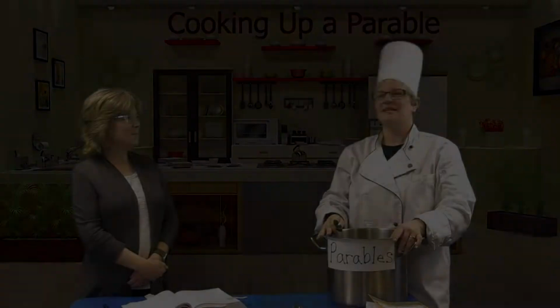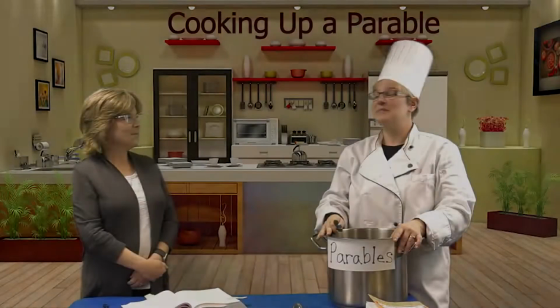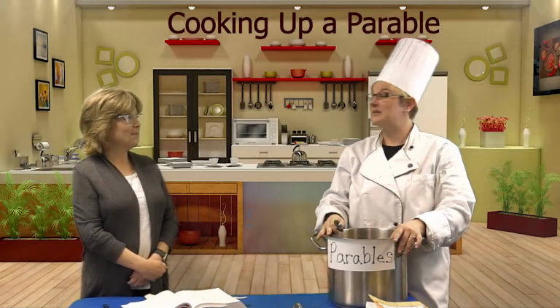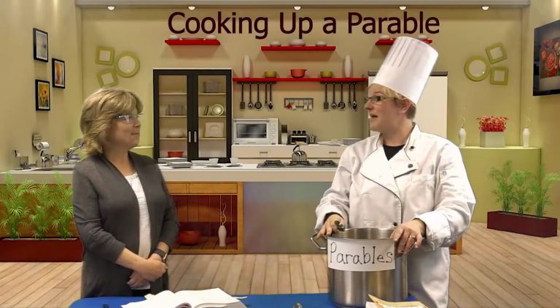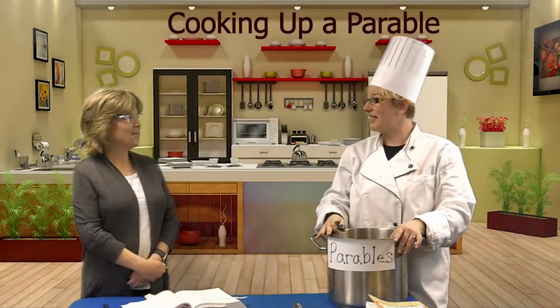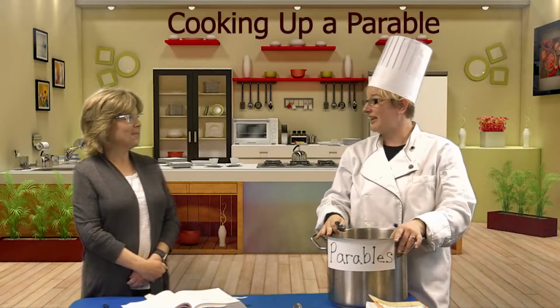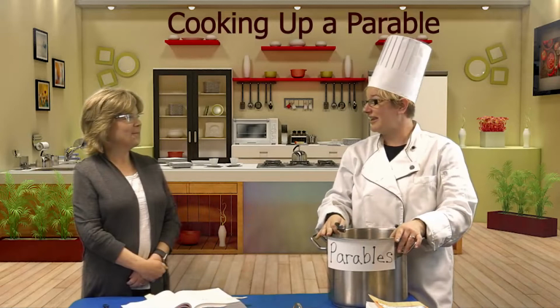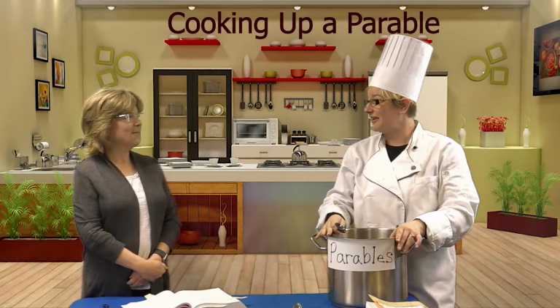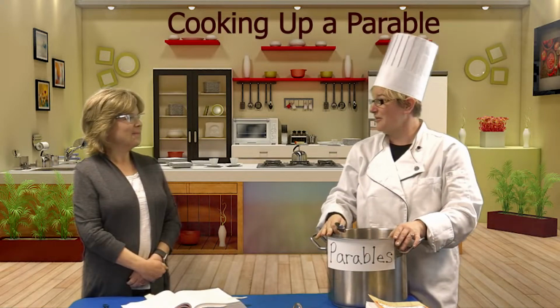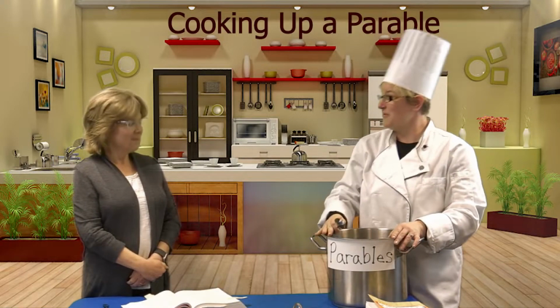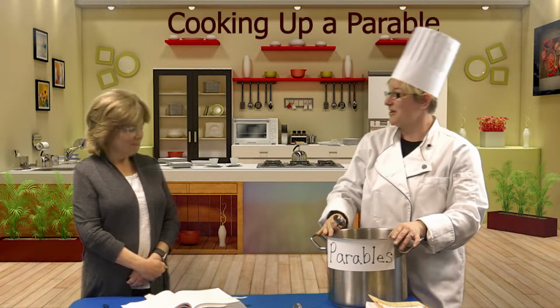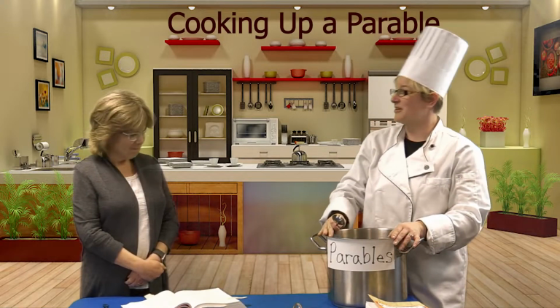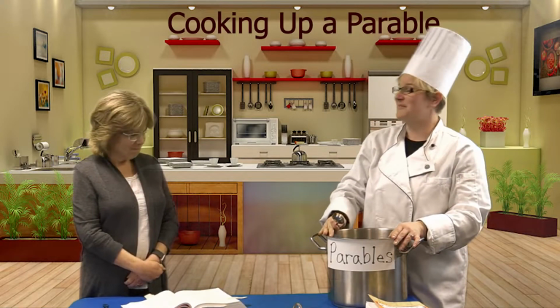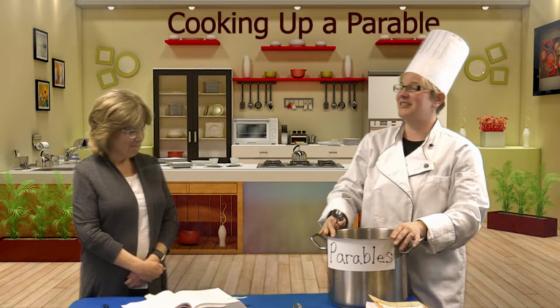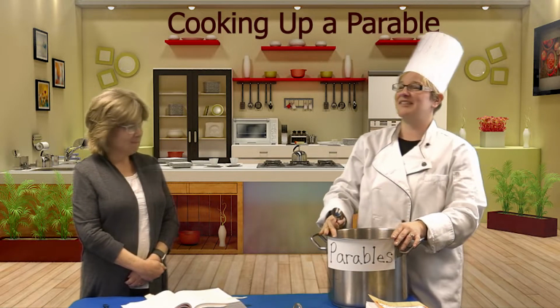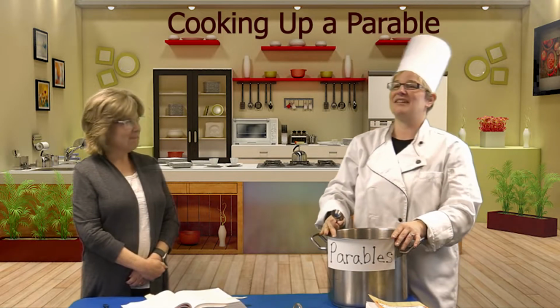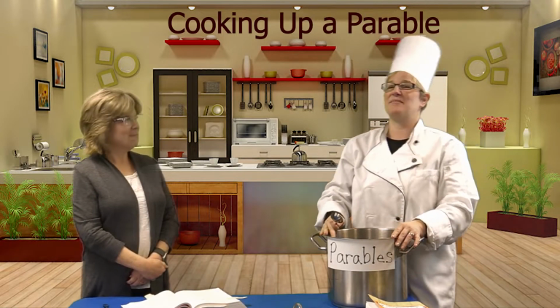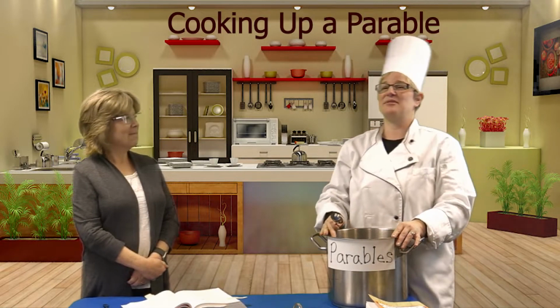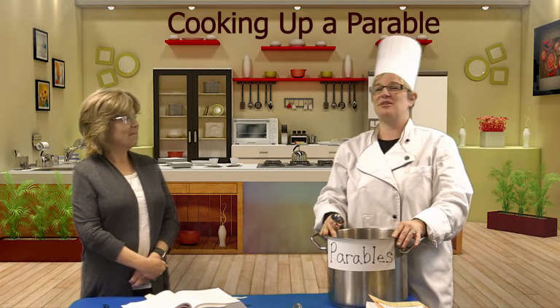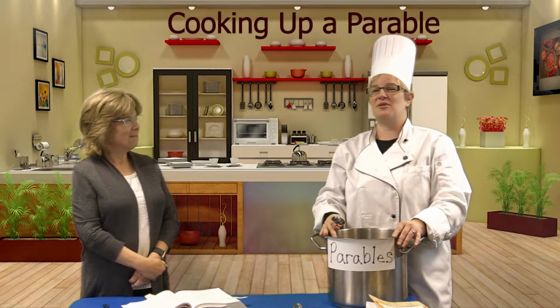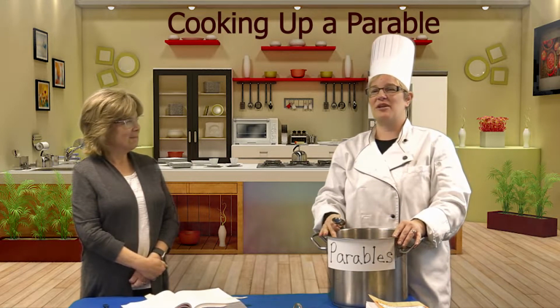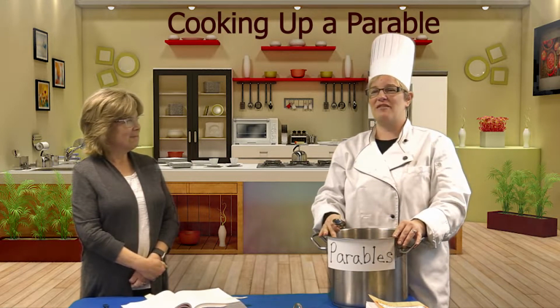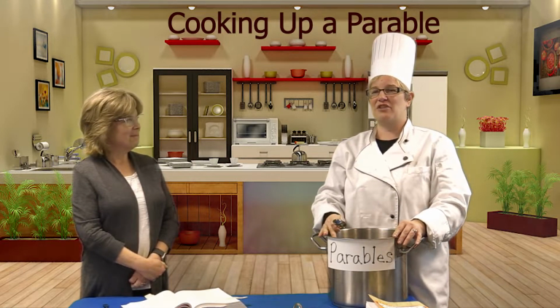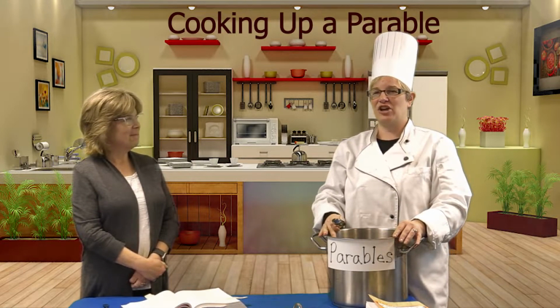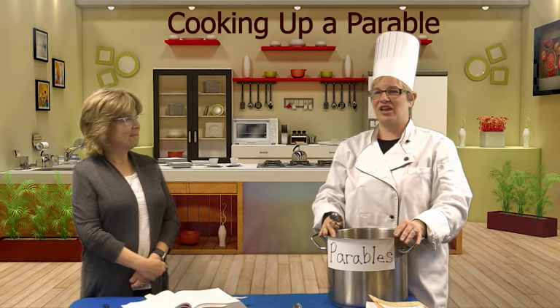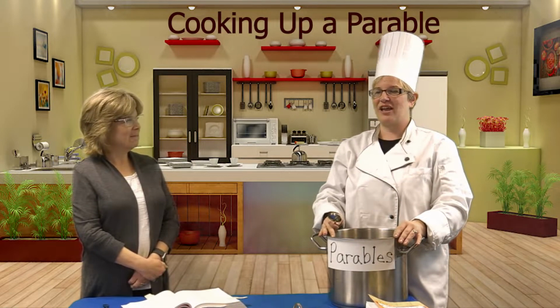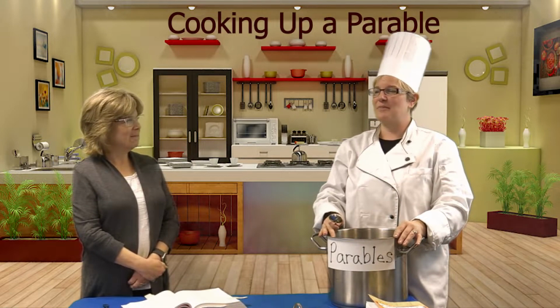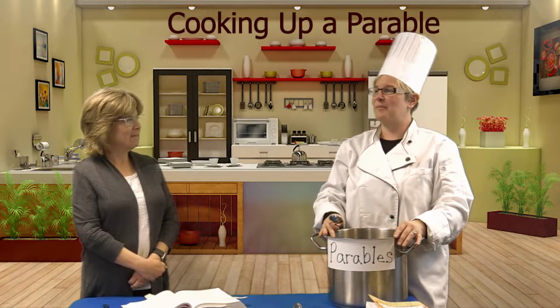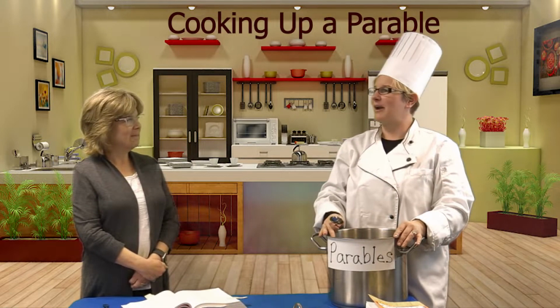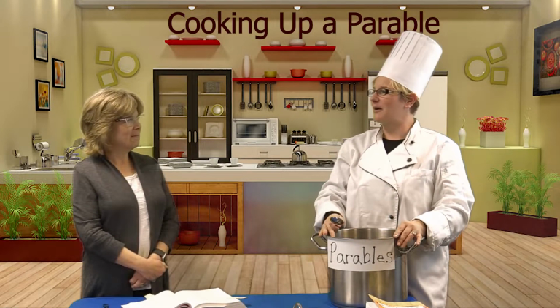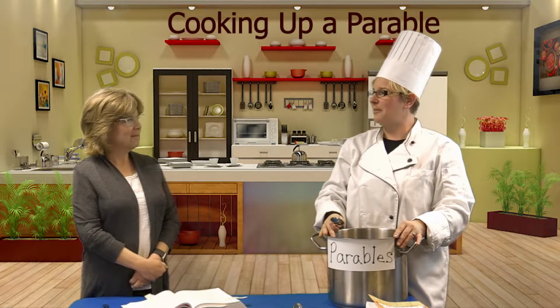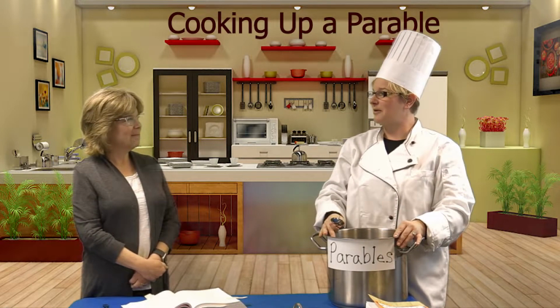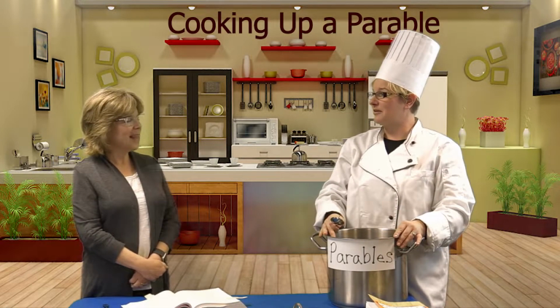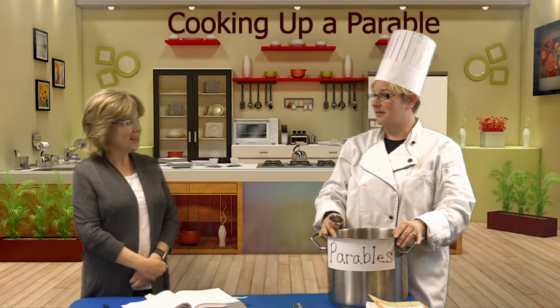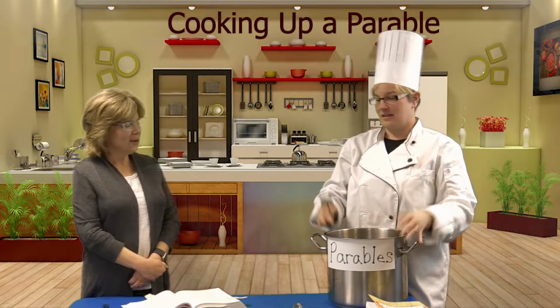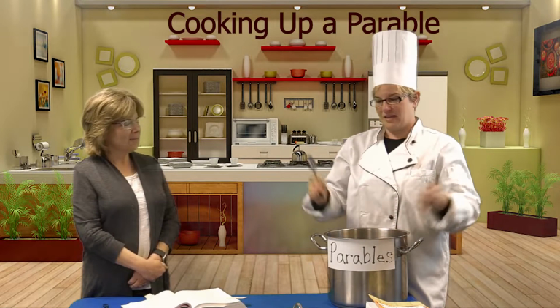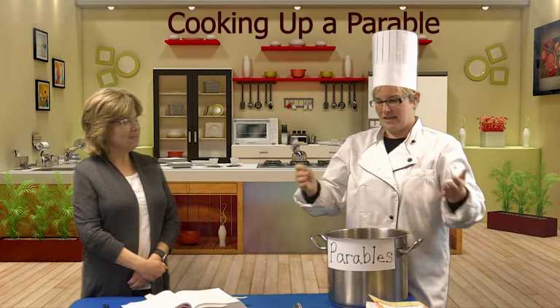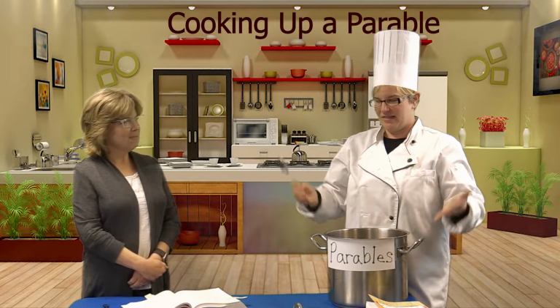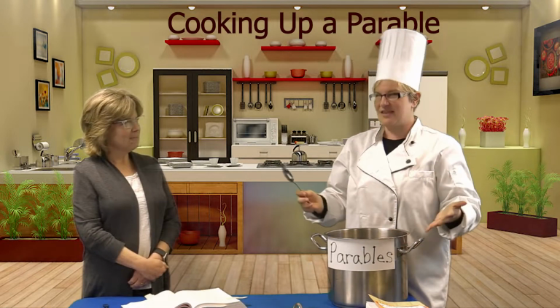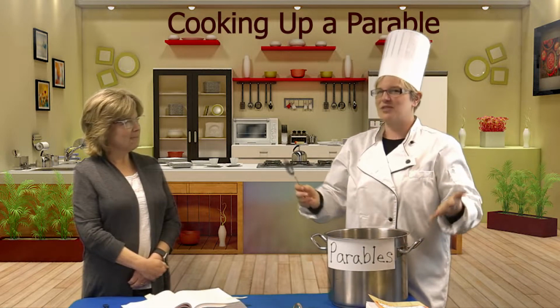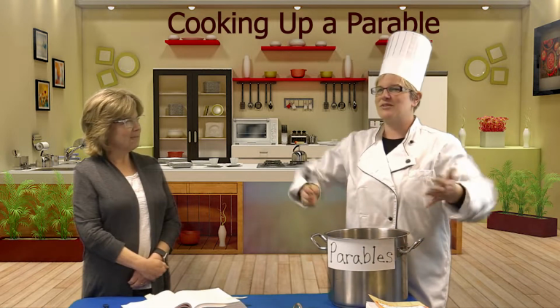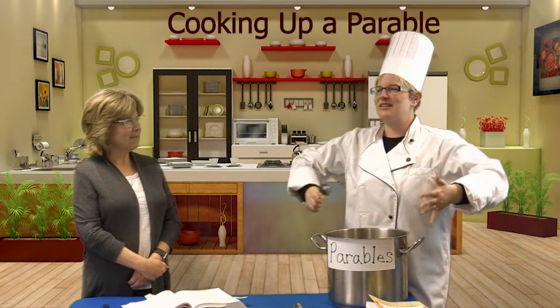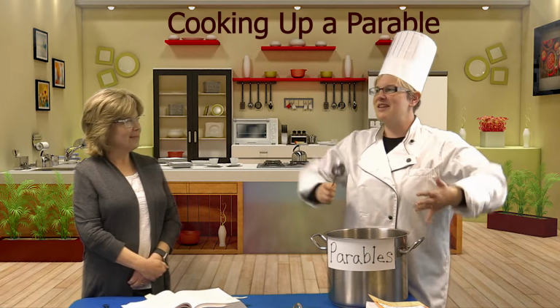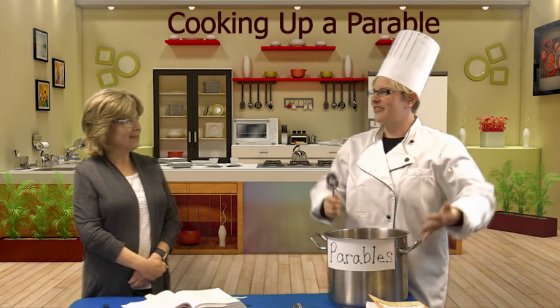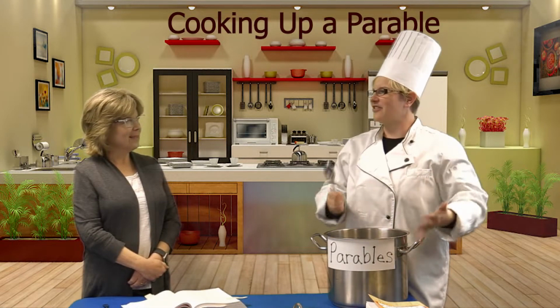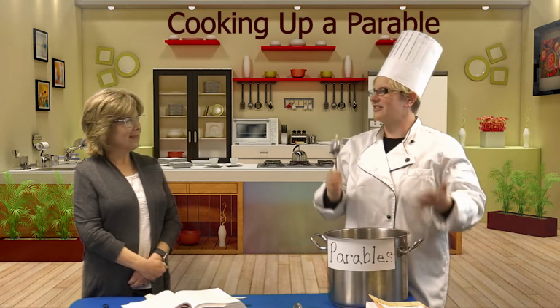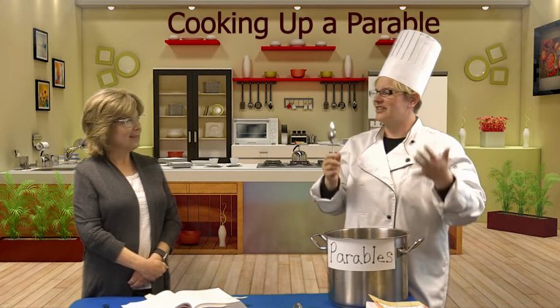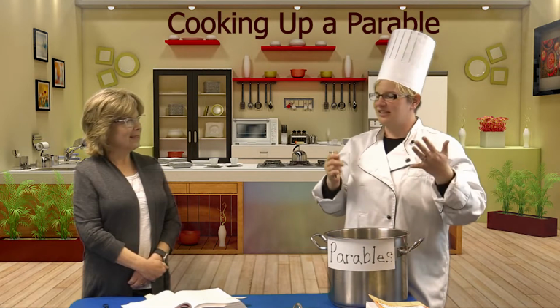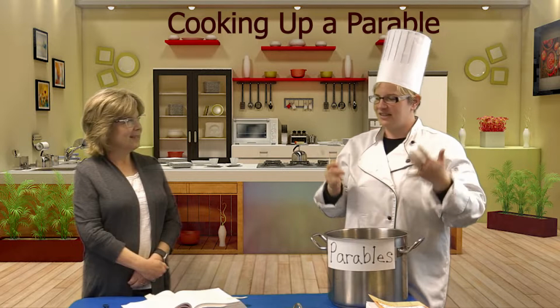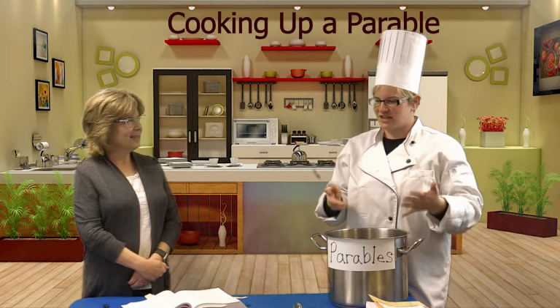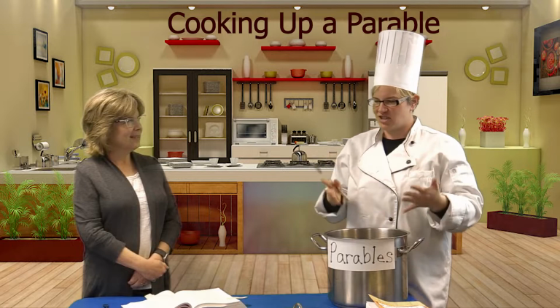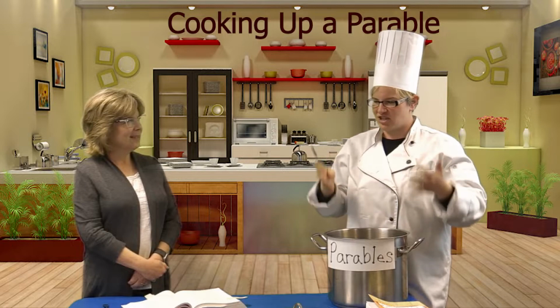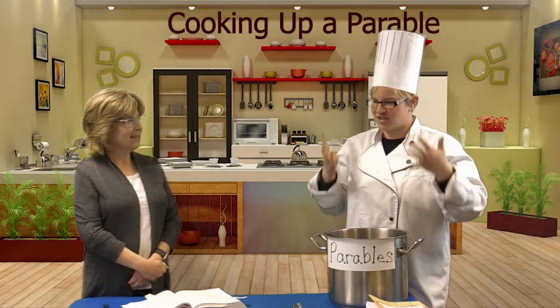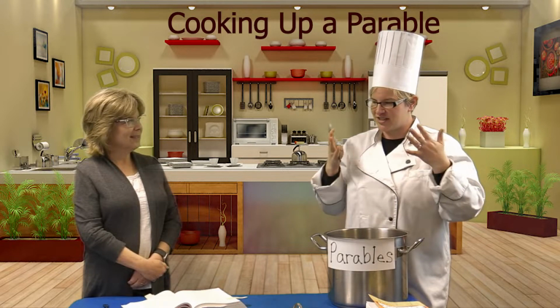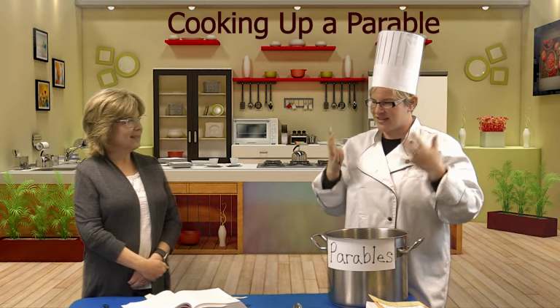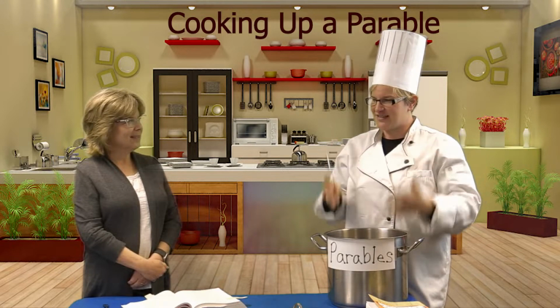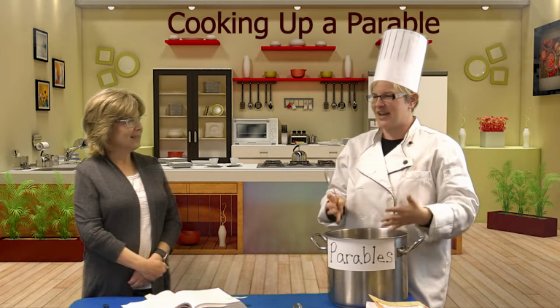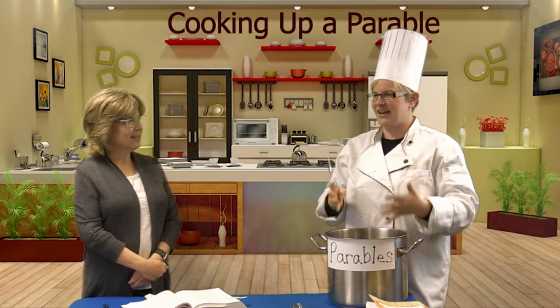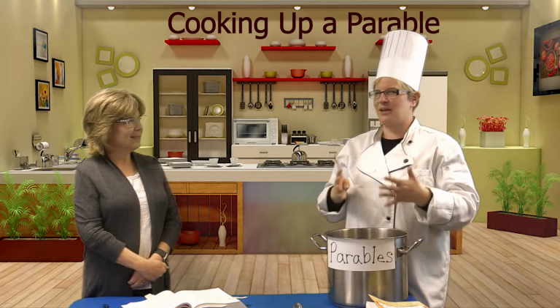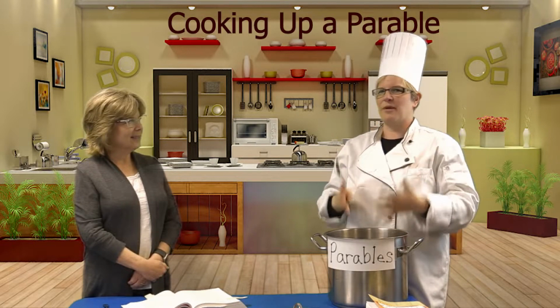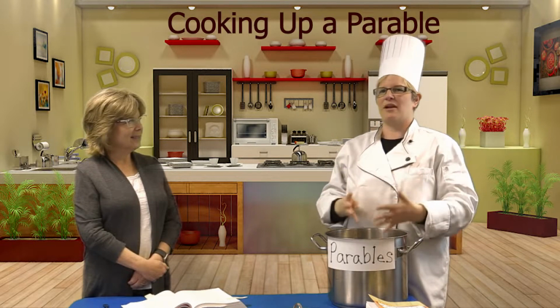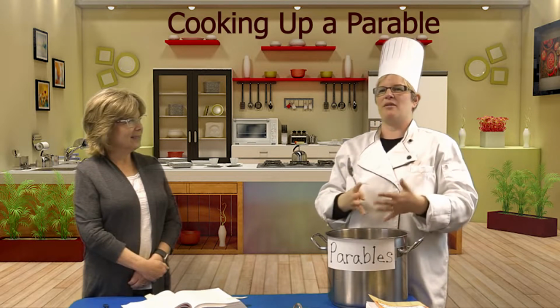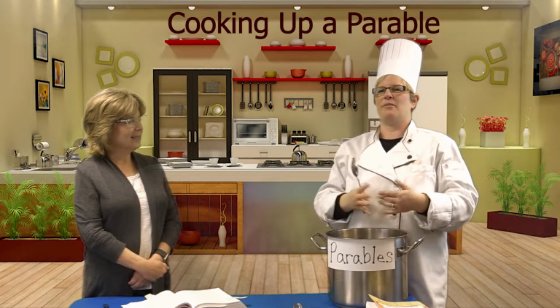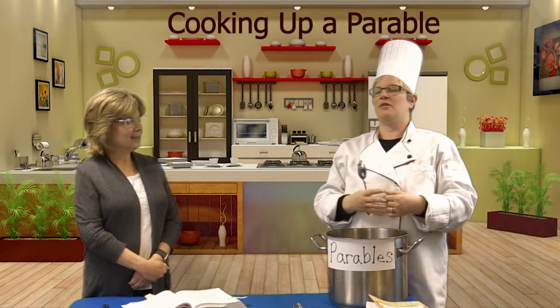Miss Melanie, welcome to this episode of Cooking Up a Parable. Thank you — this was another delicious, exciting parable.